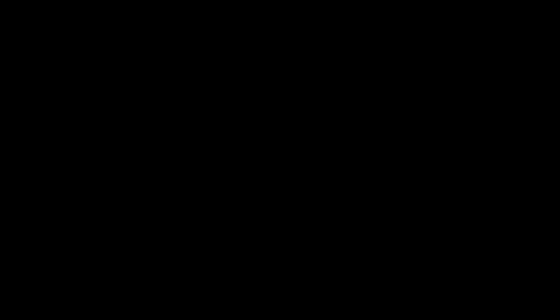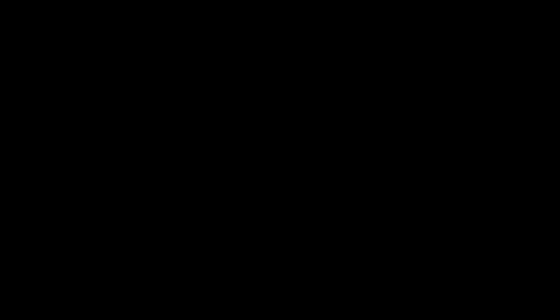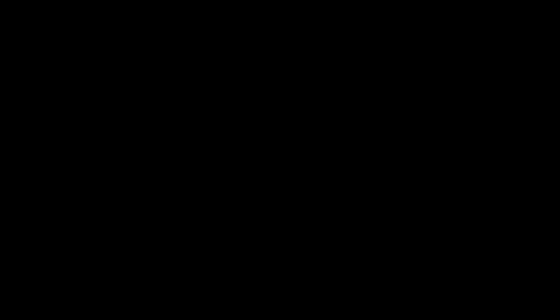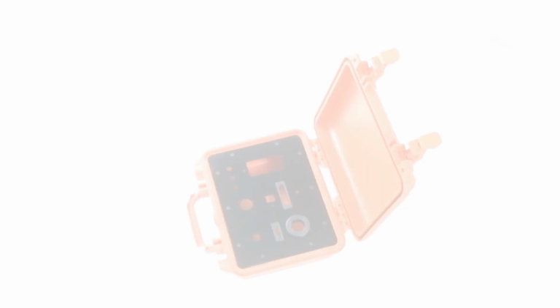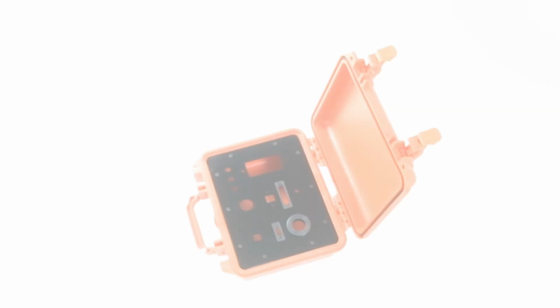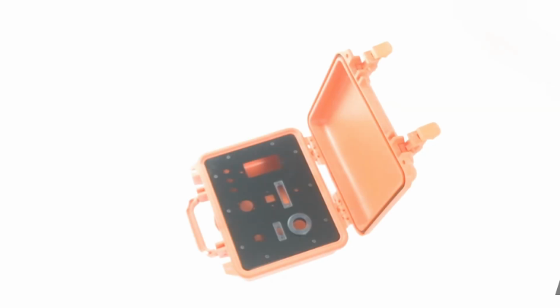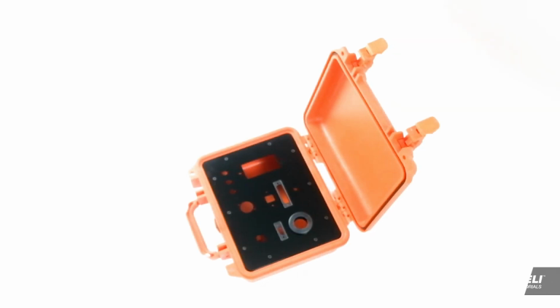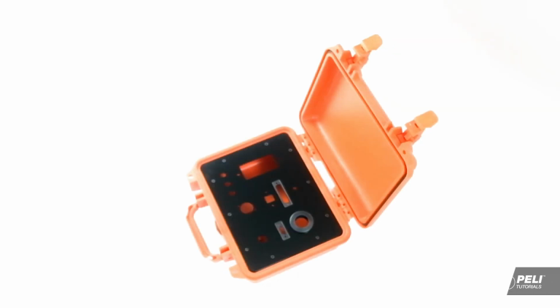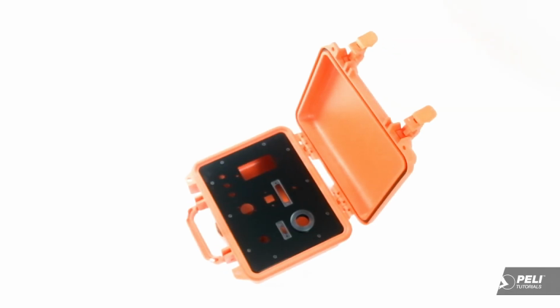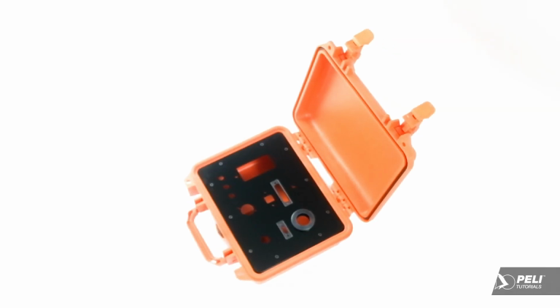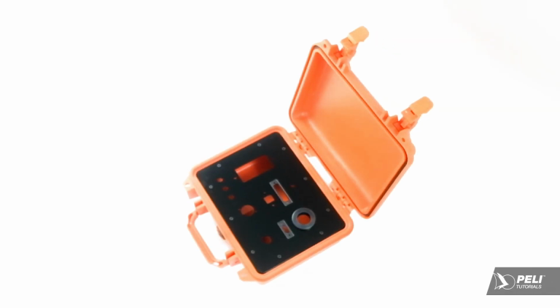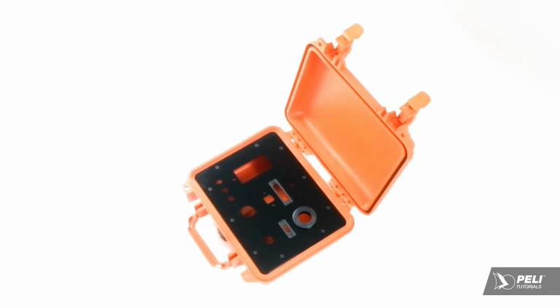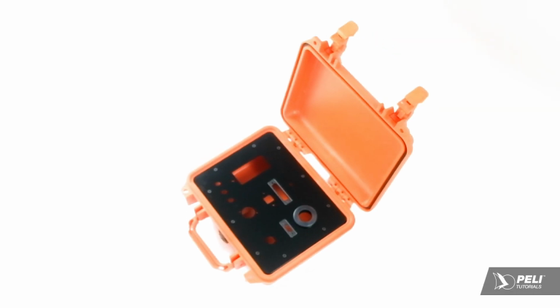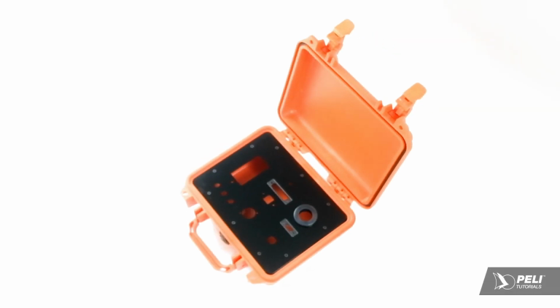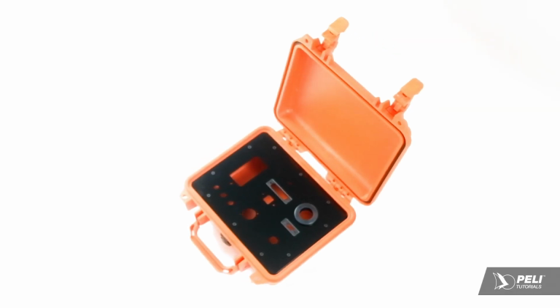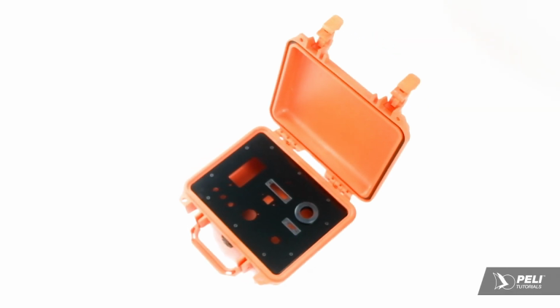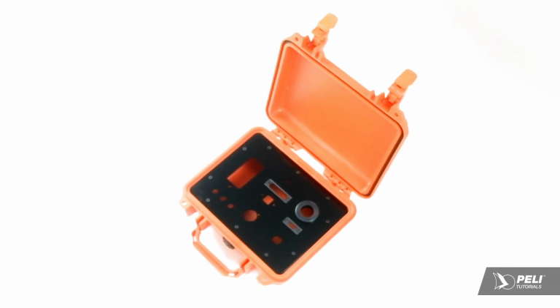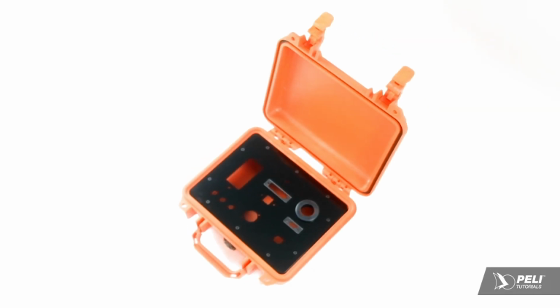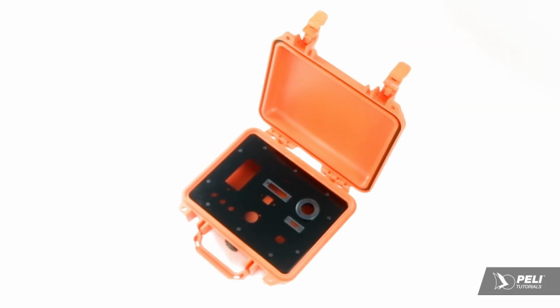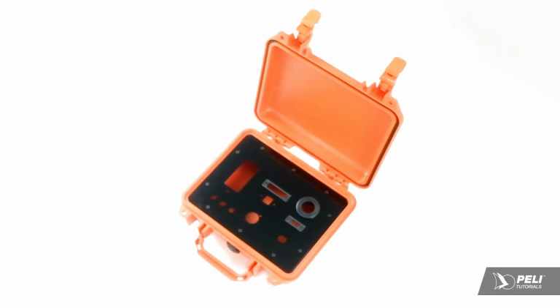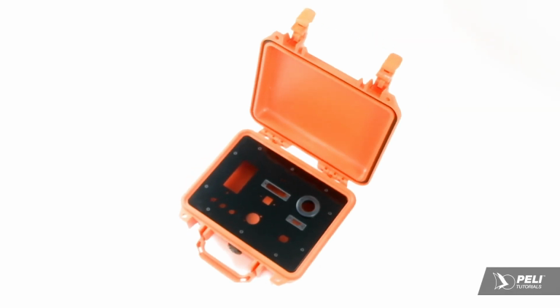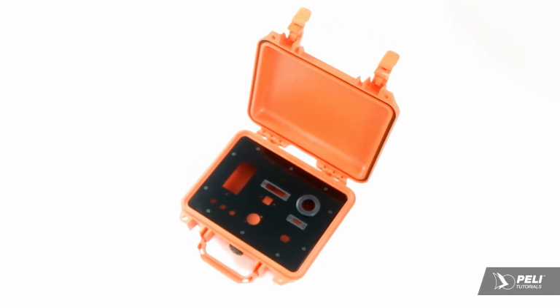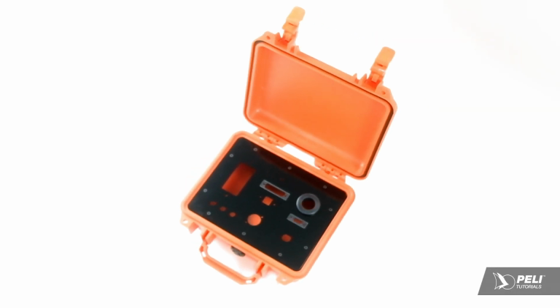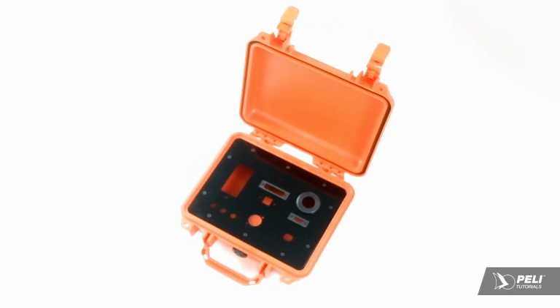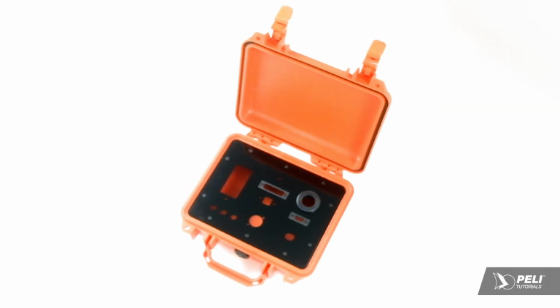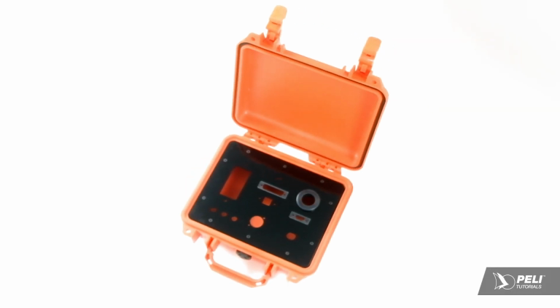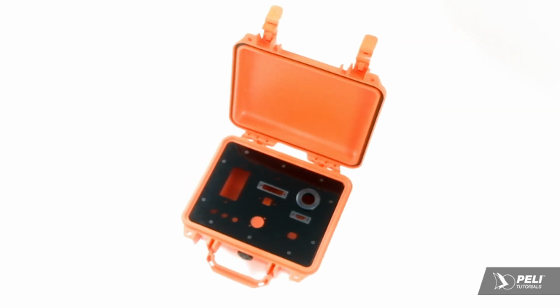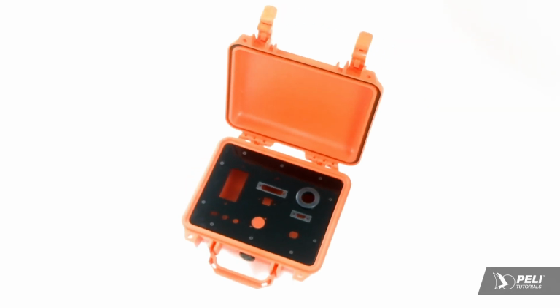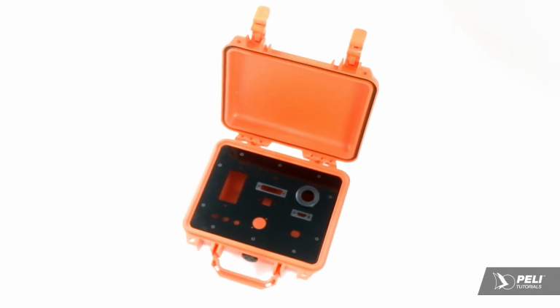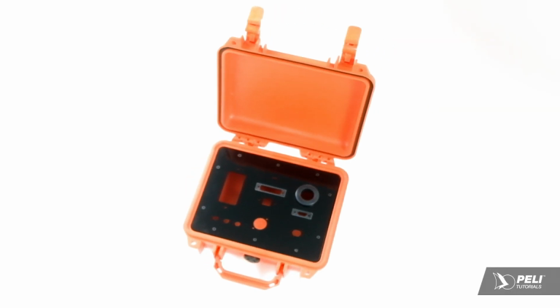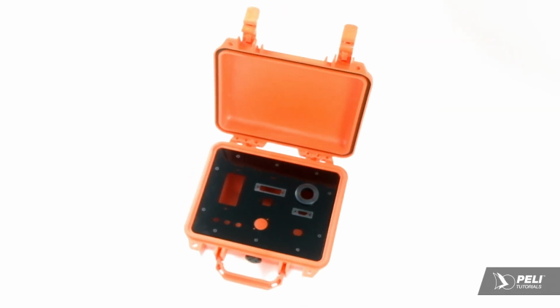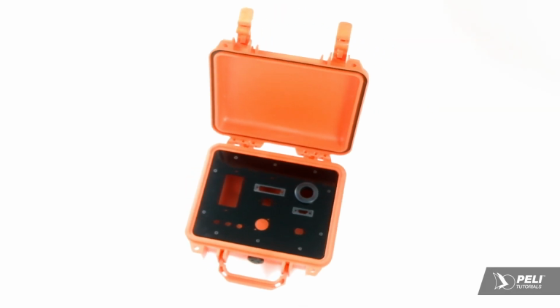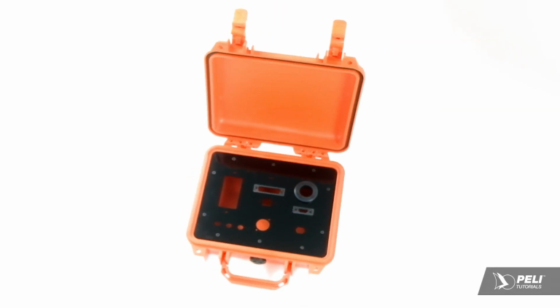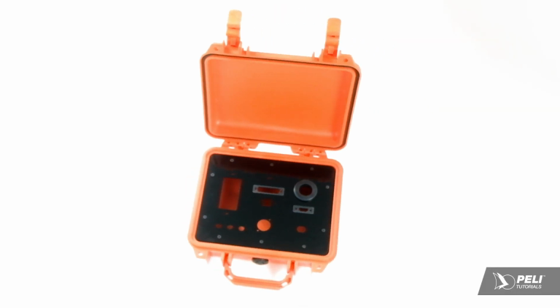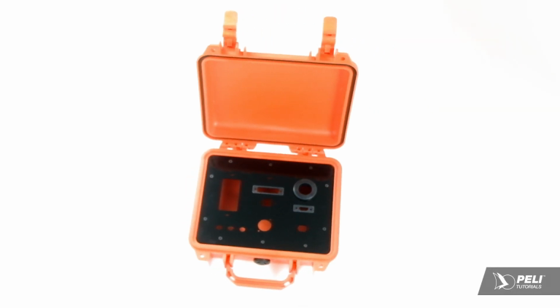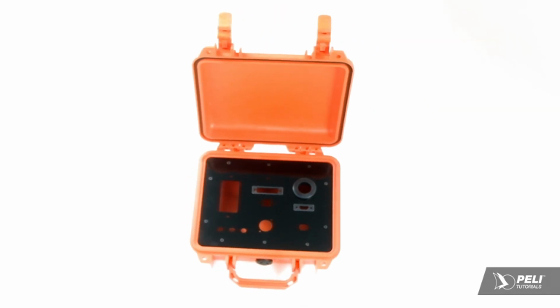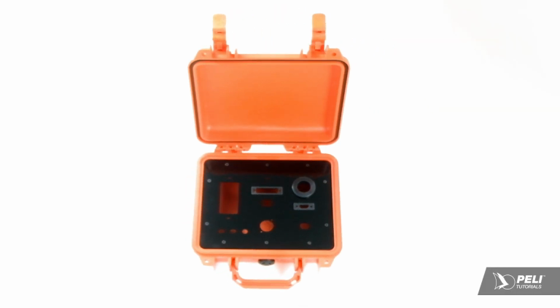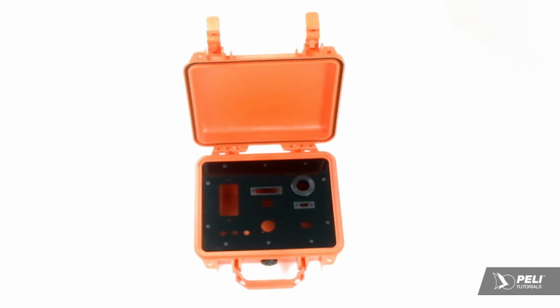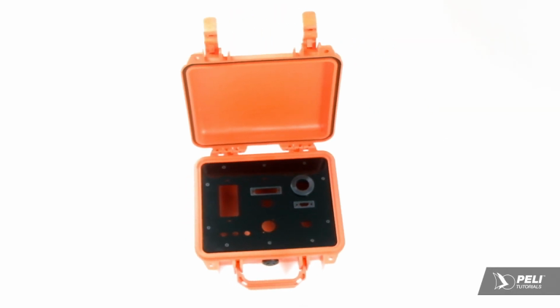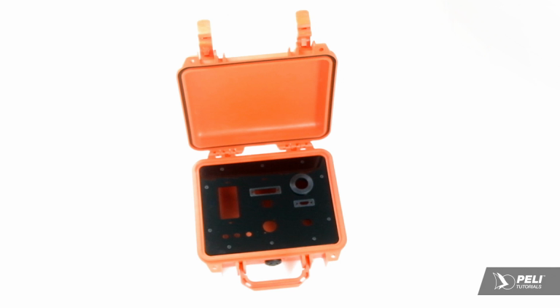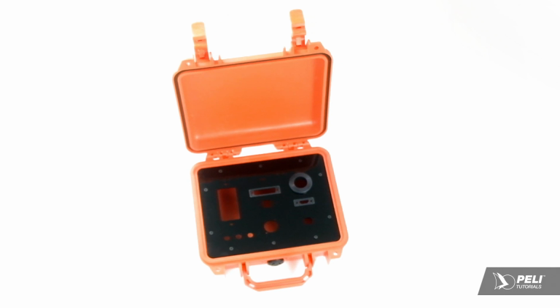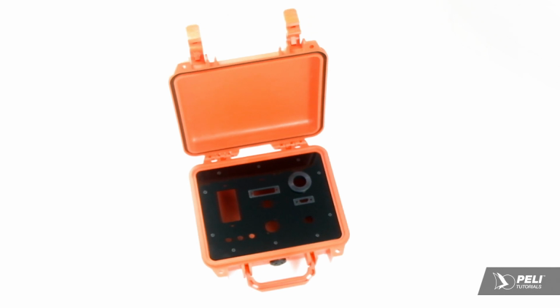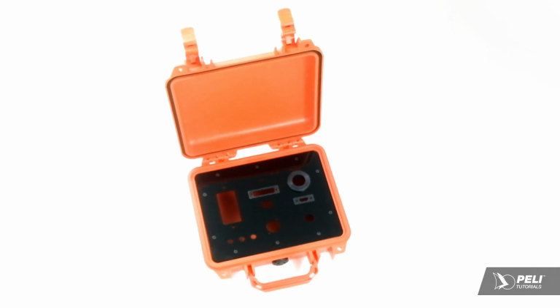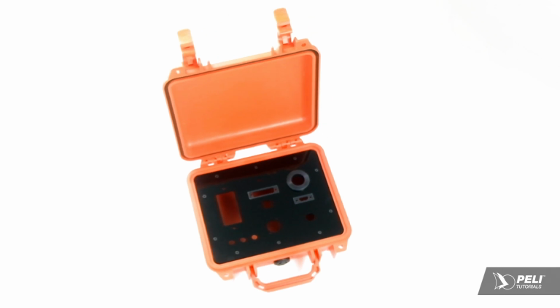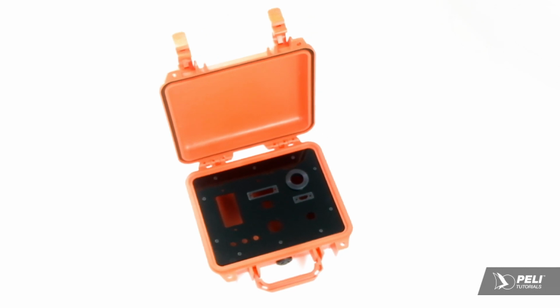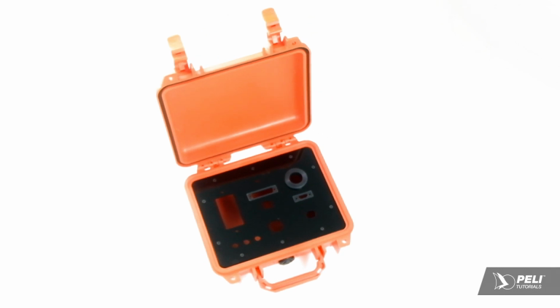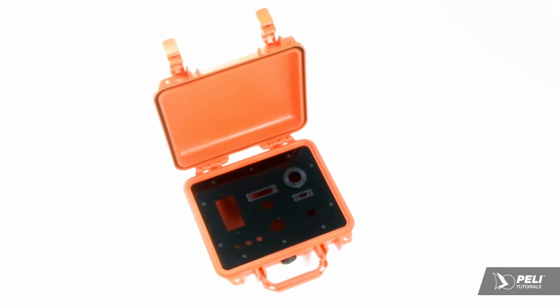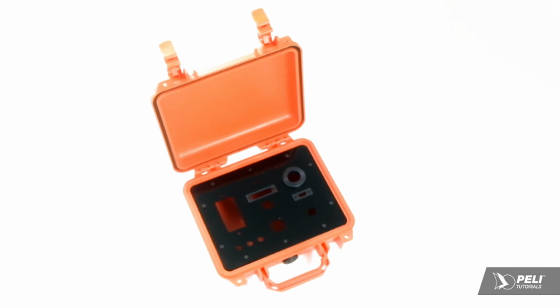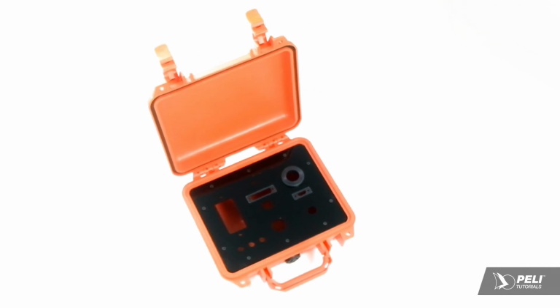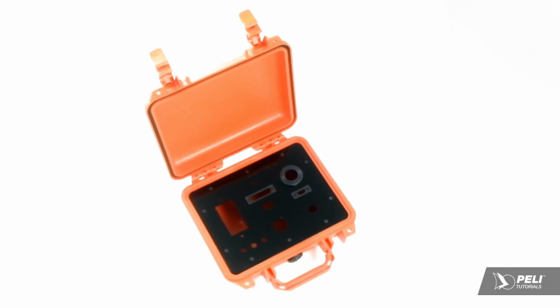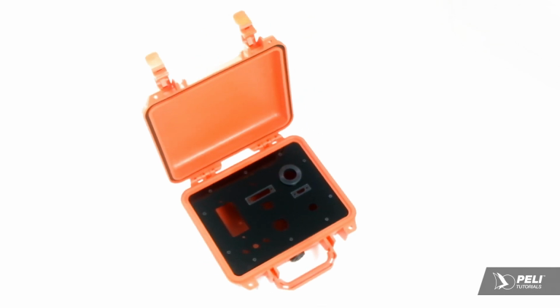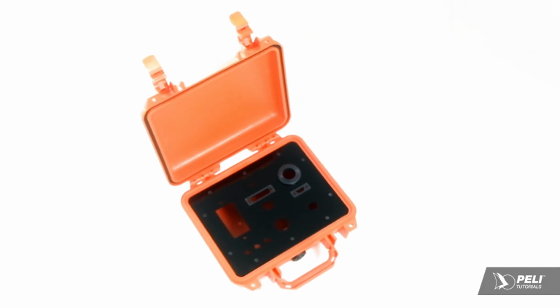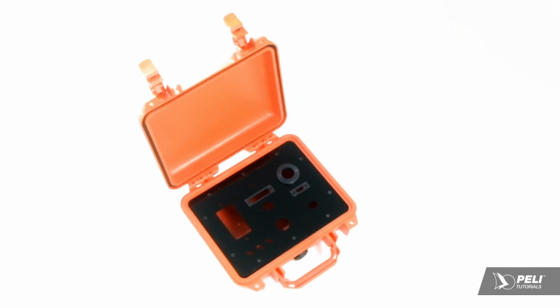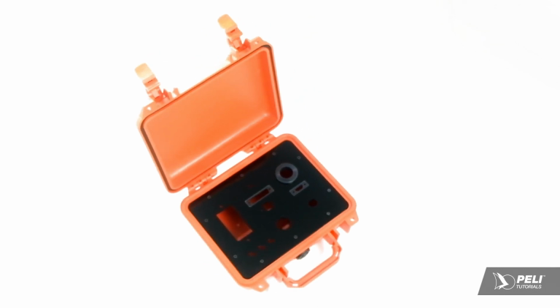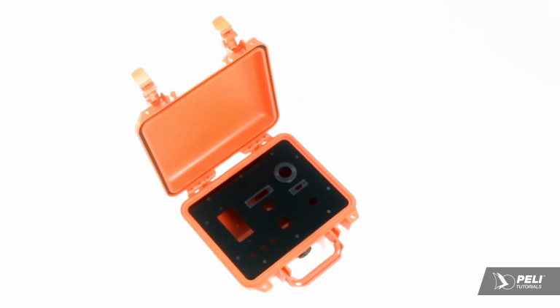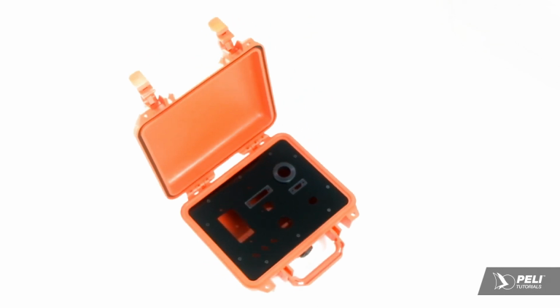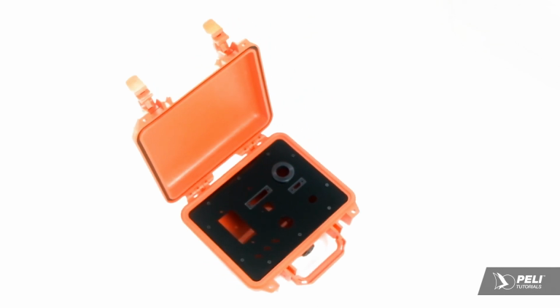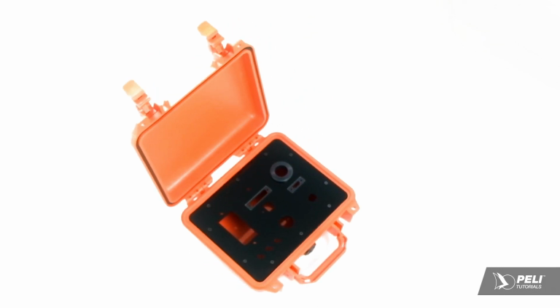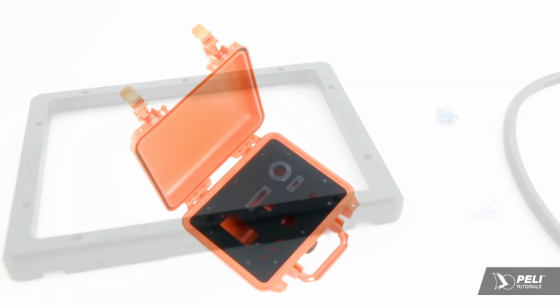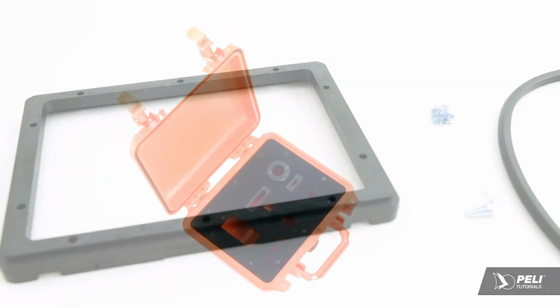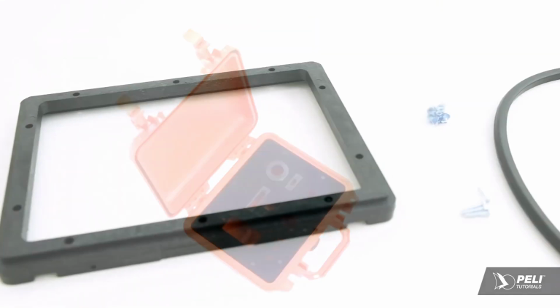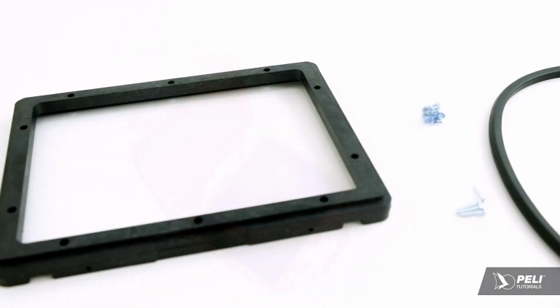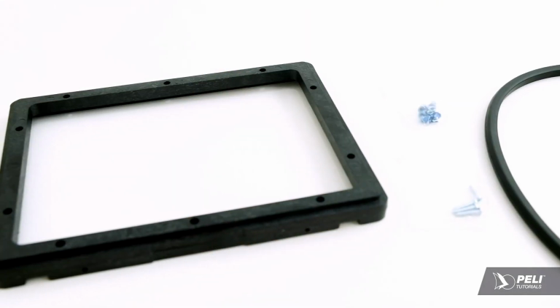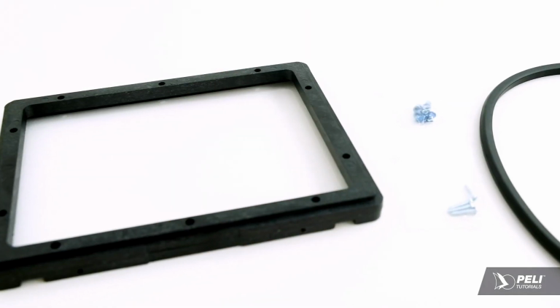Panel frames enable you to install an electronics interface panel that sits flush with the rim of a Peli protector case.